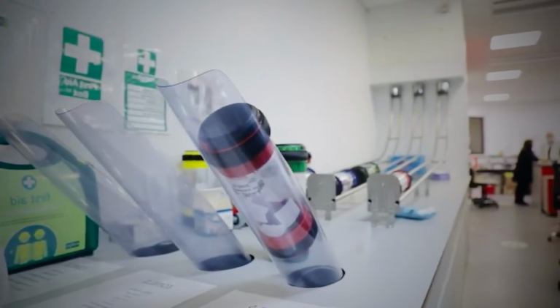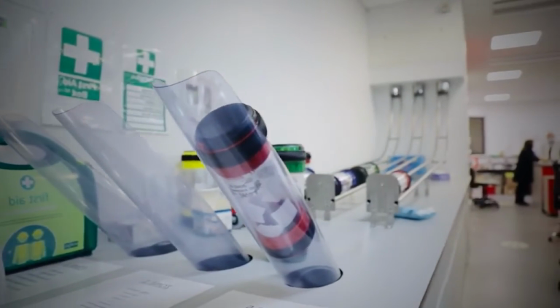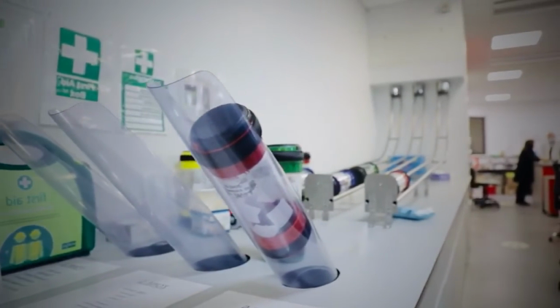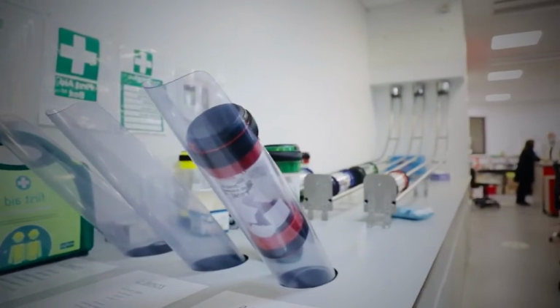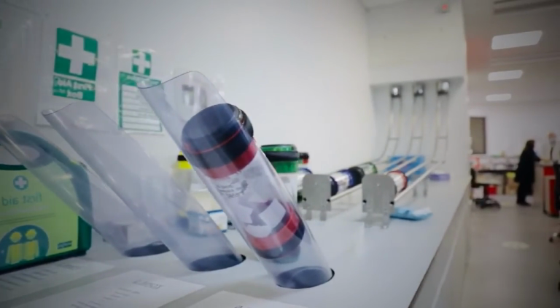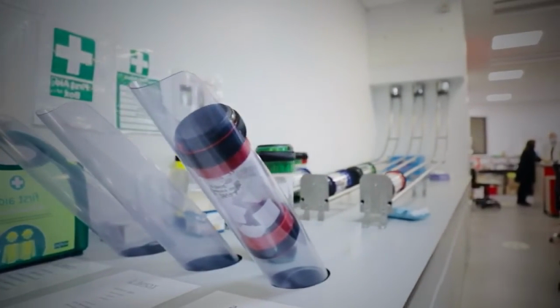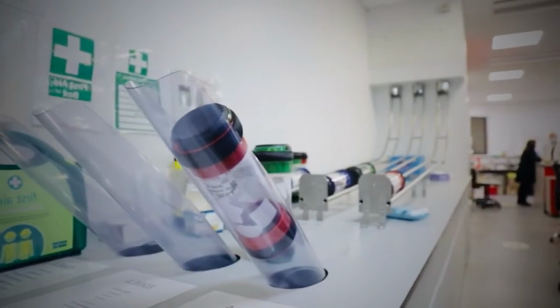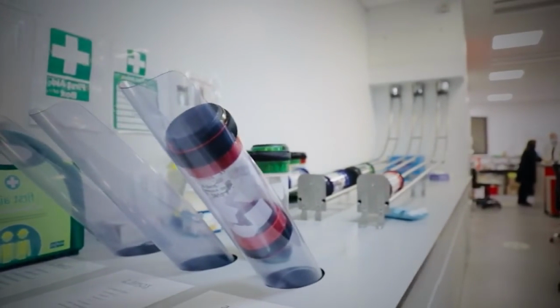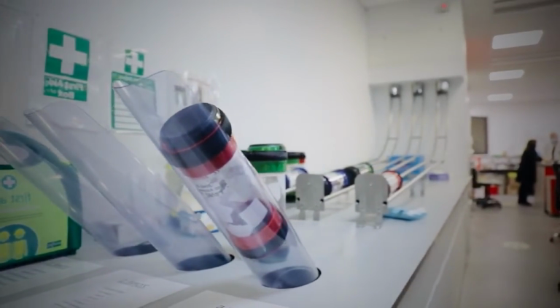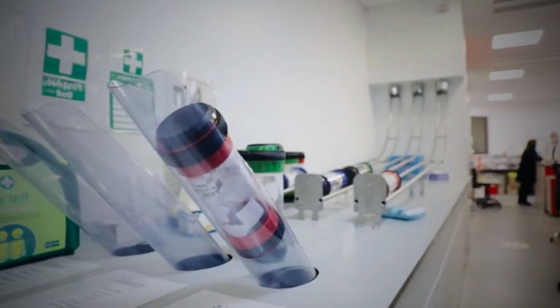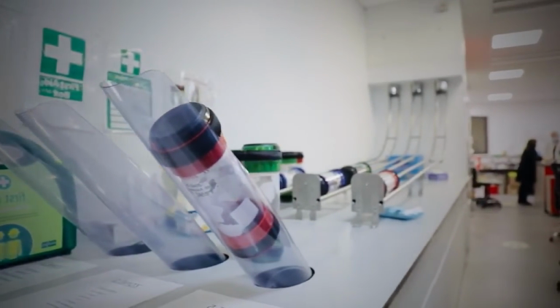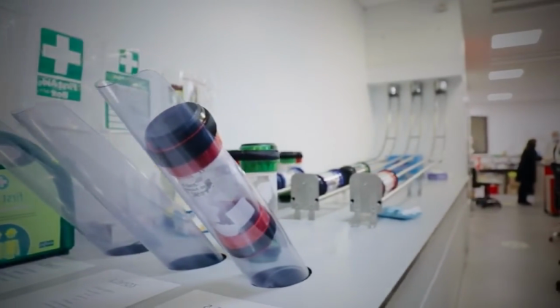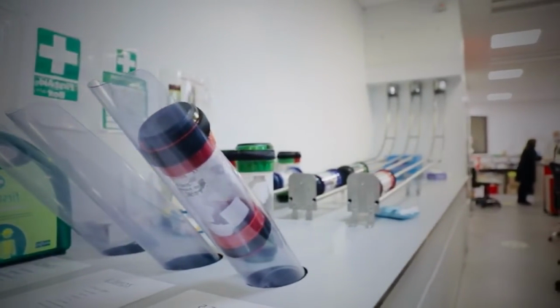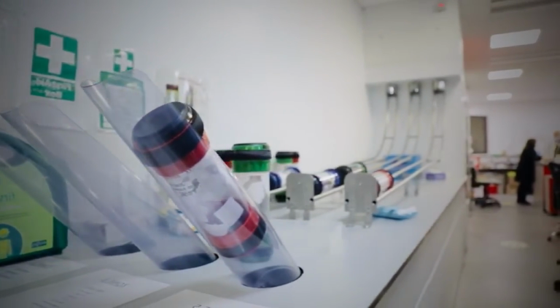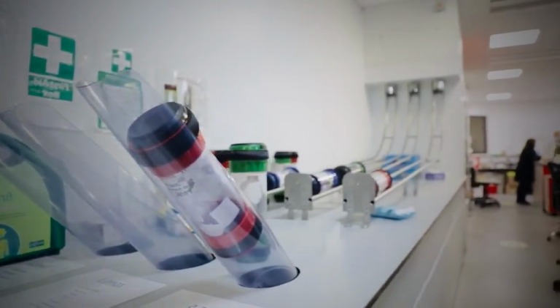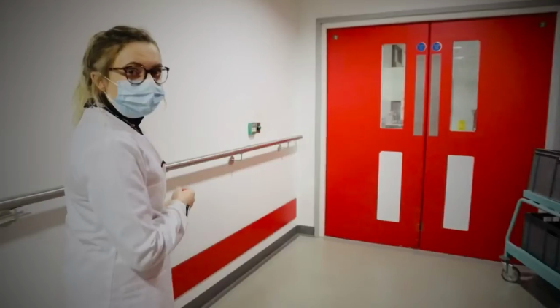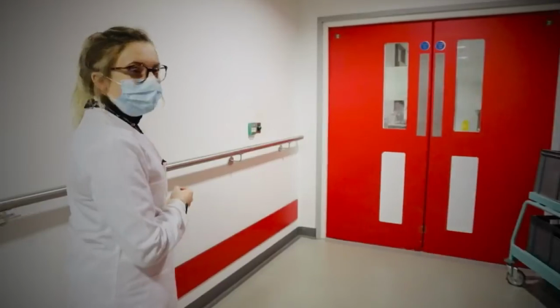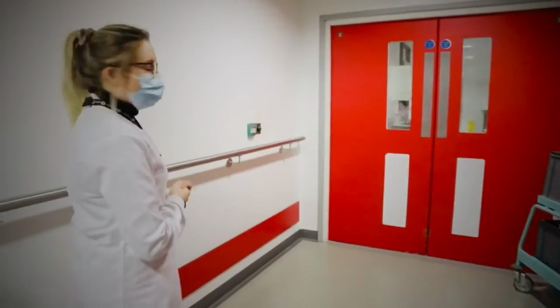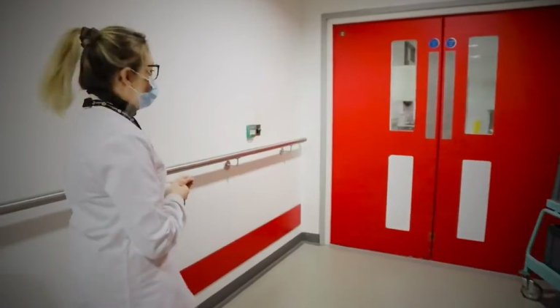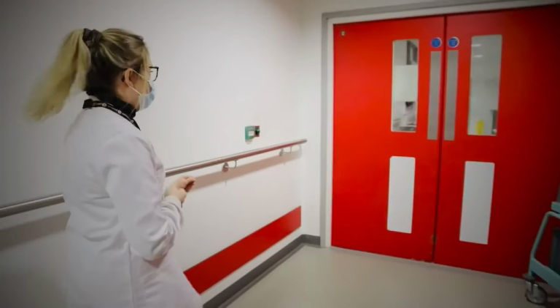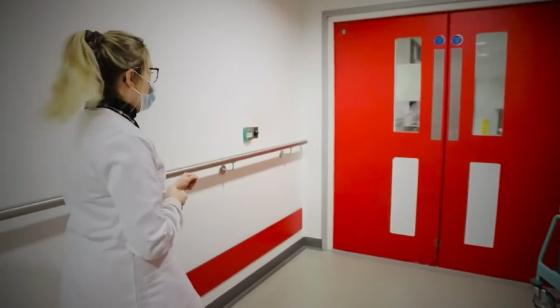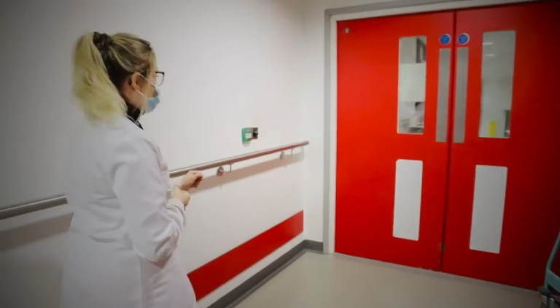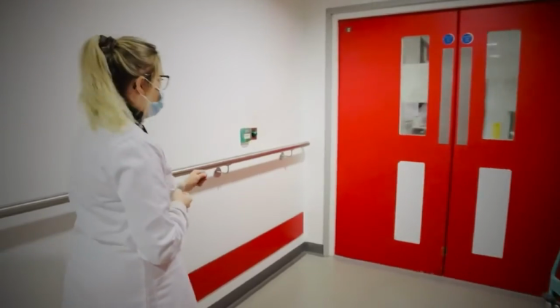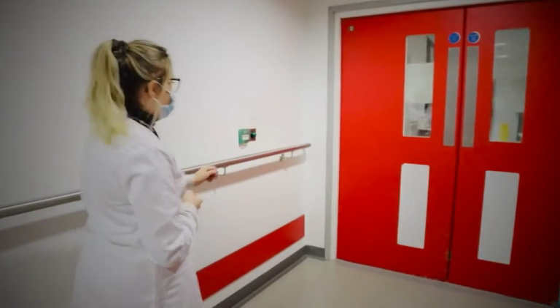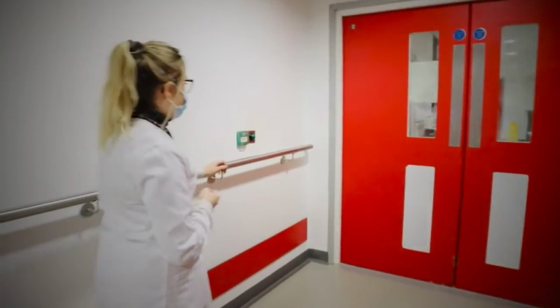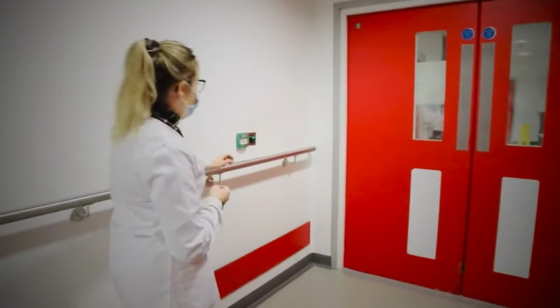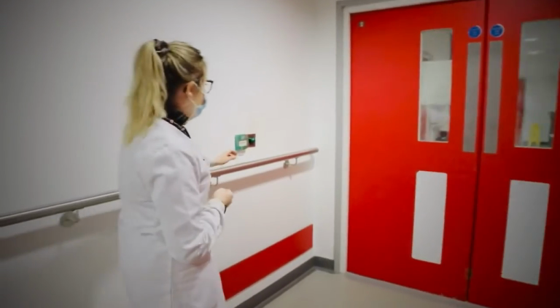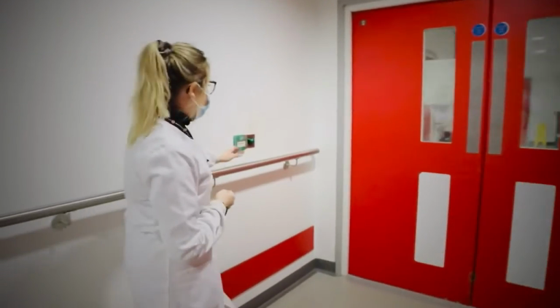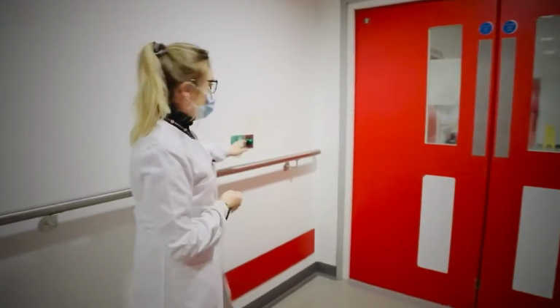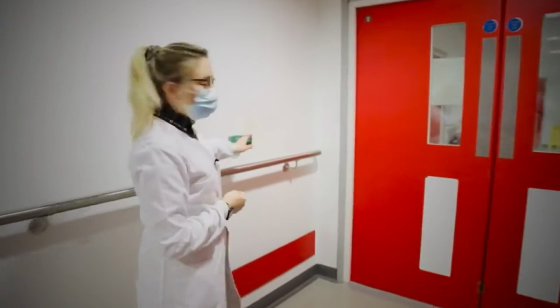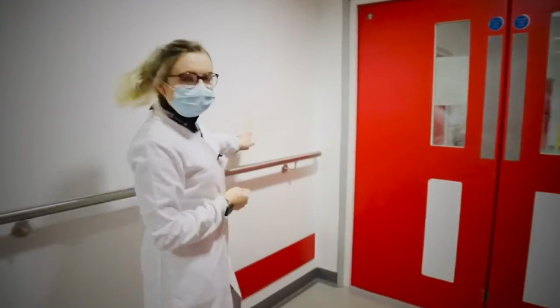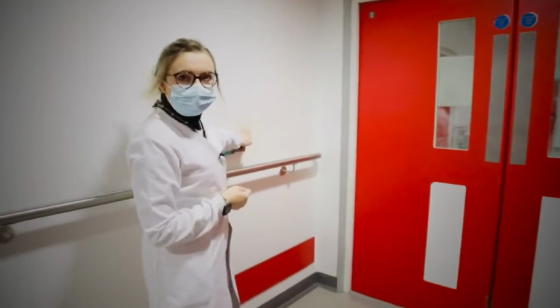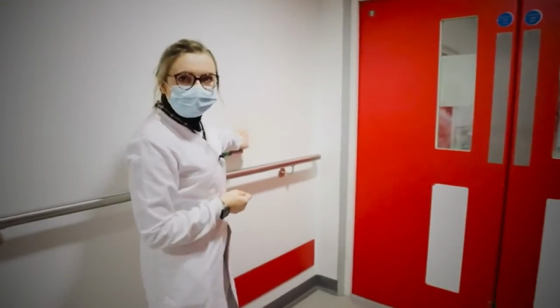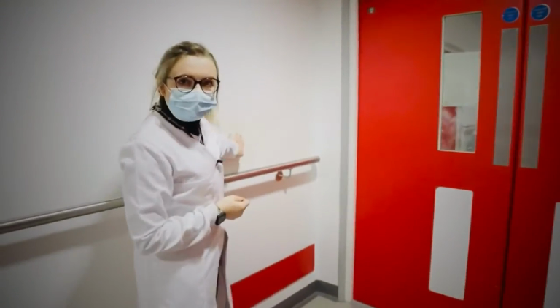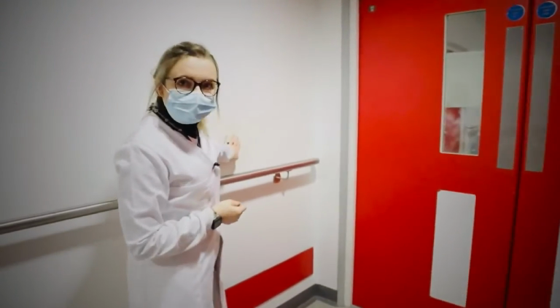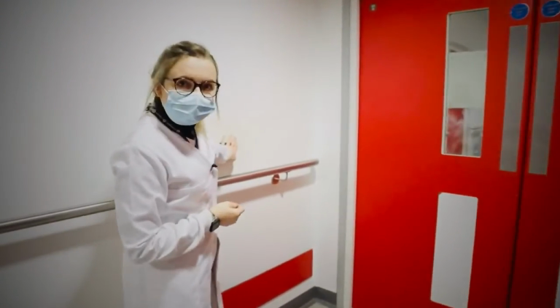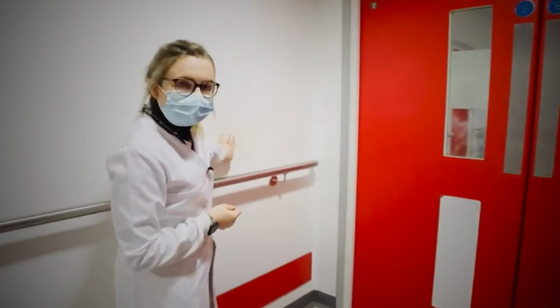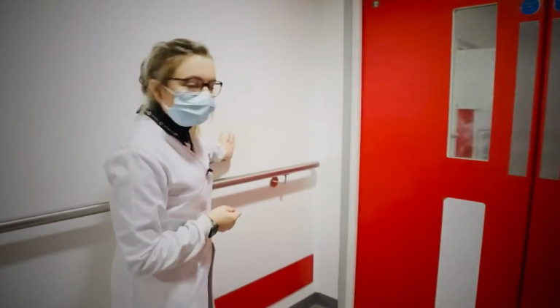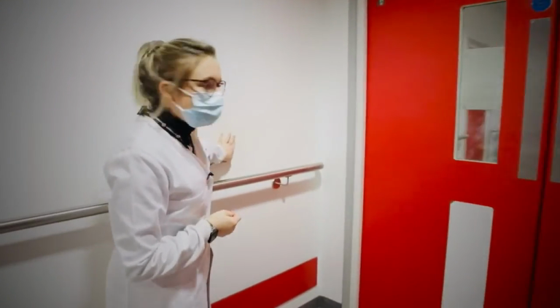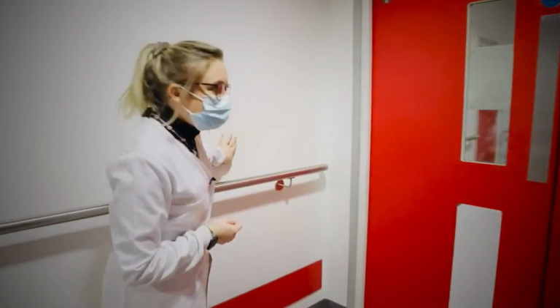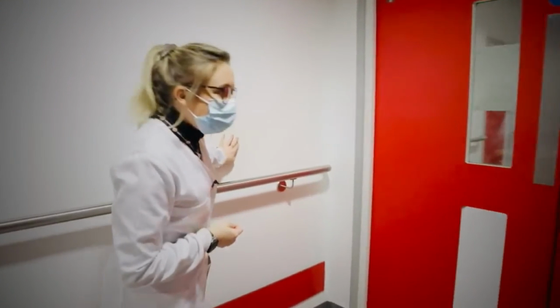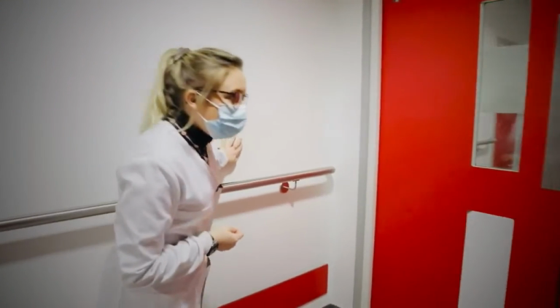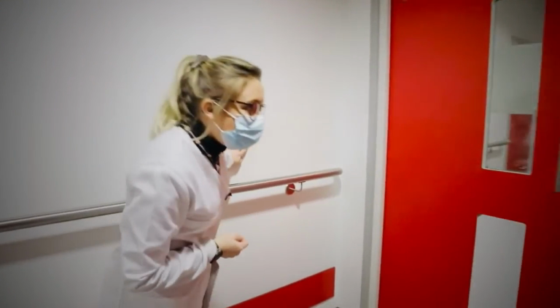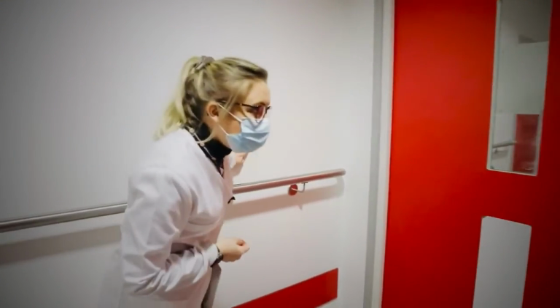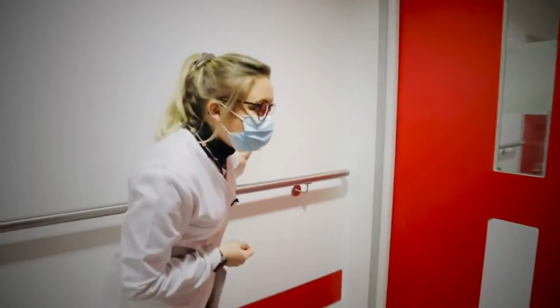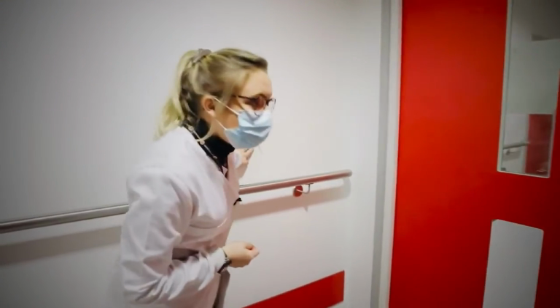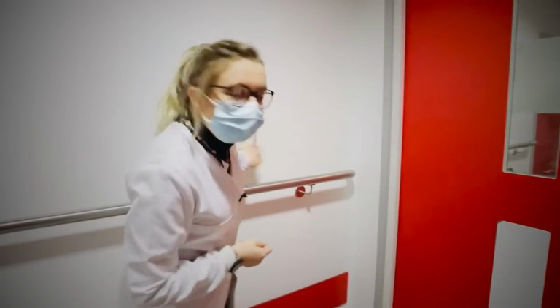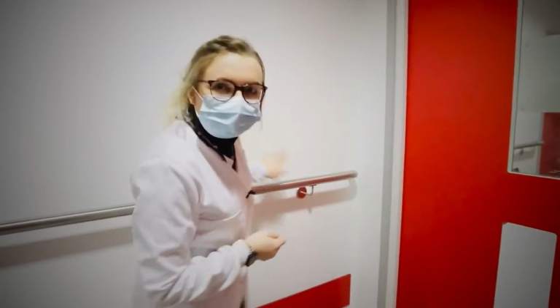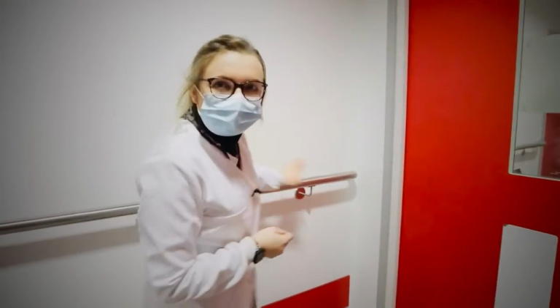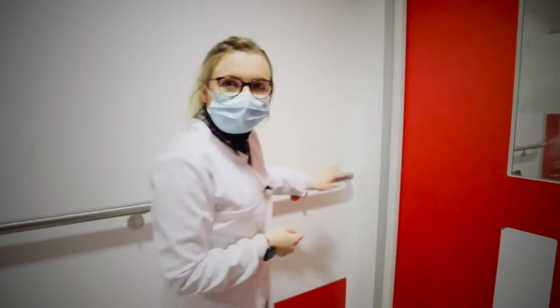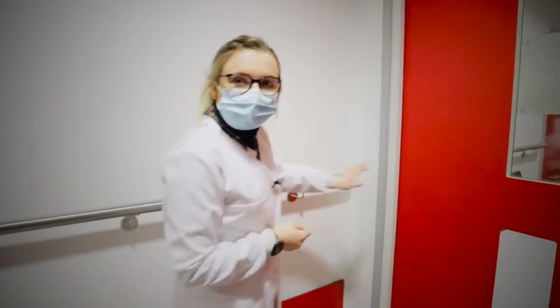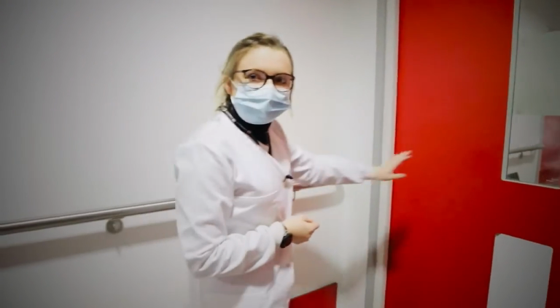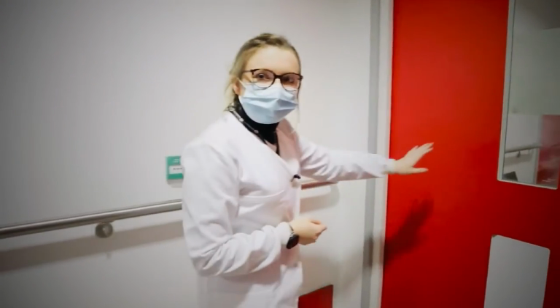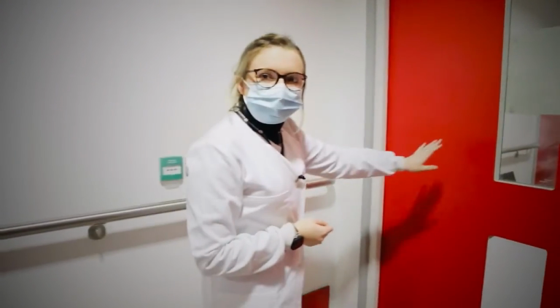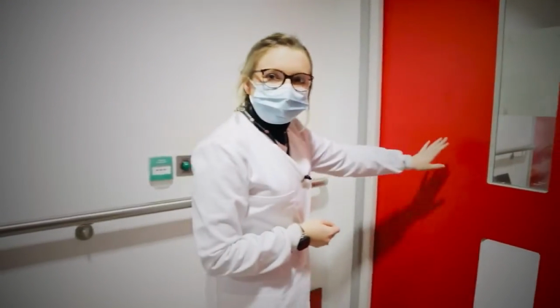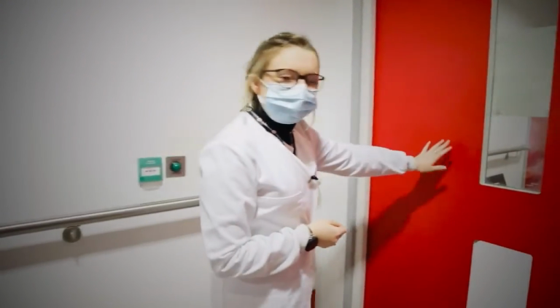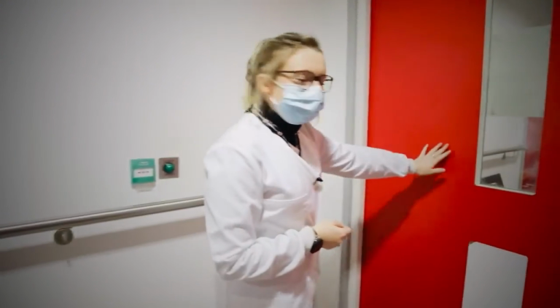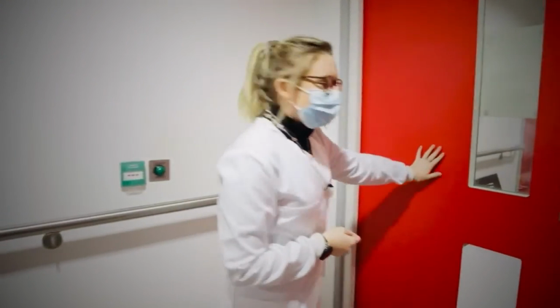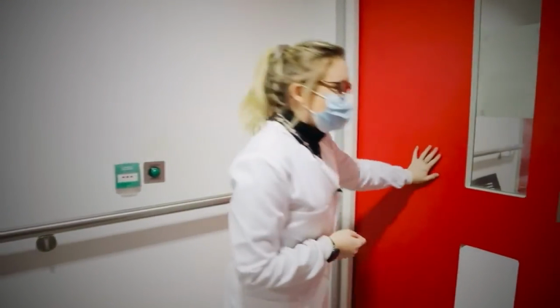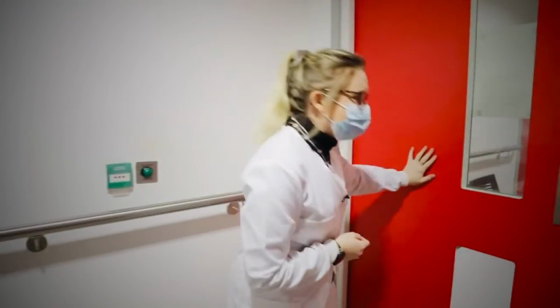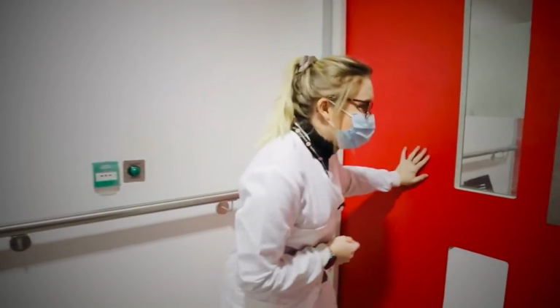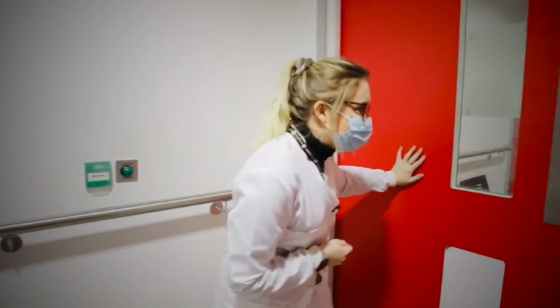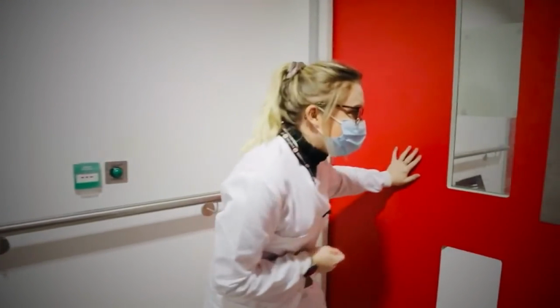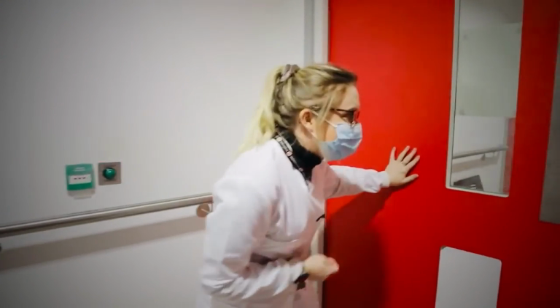Thank you very much for coming to have a look around biochemistry and the blood sciences lab today. Hopefully we'll see you soon.